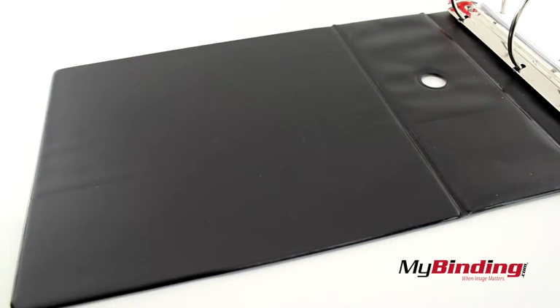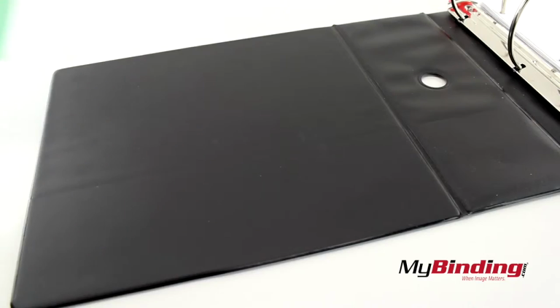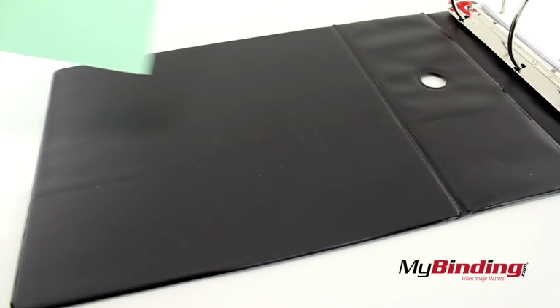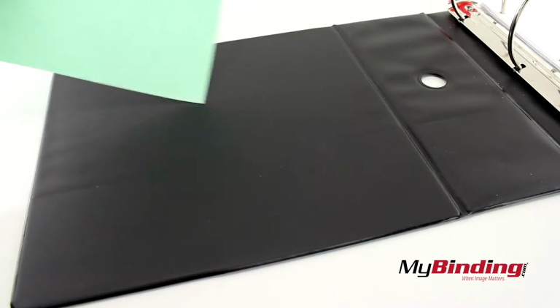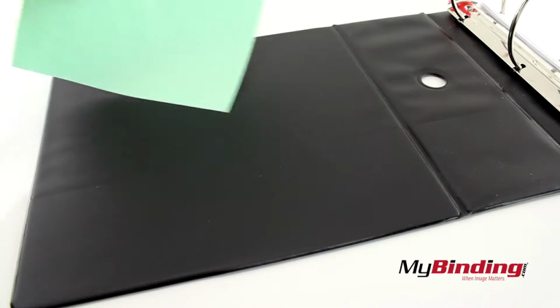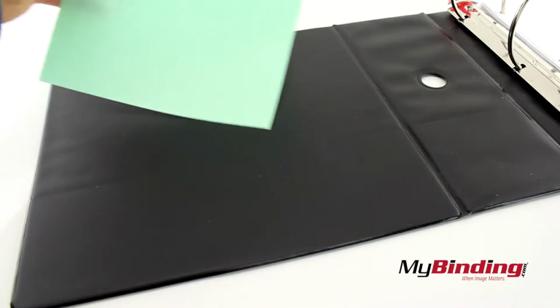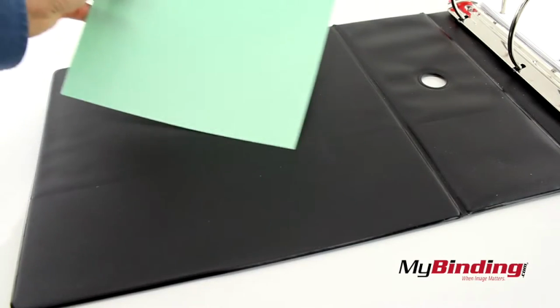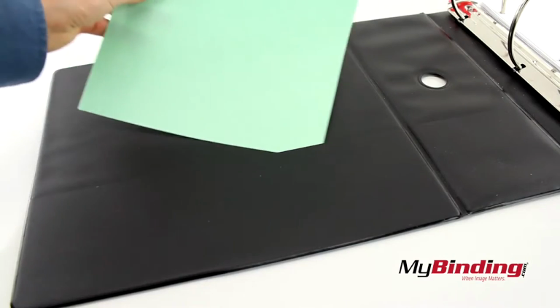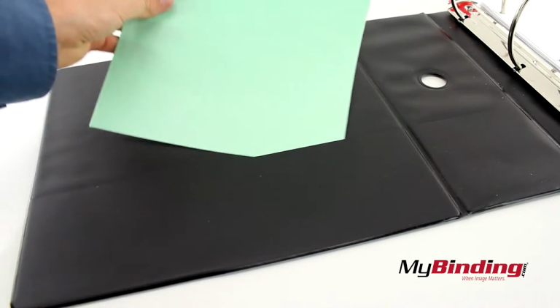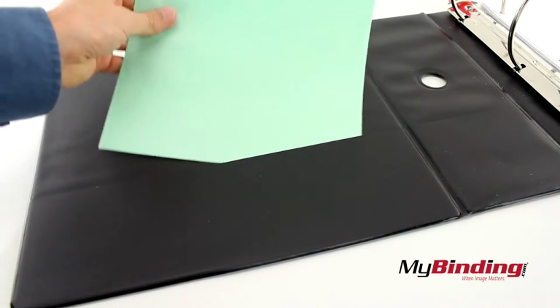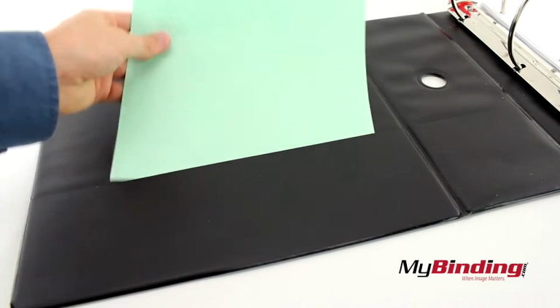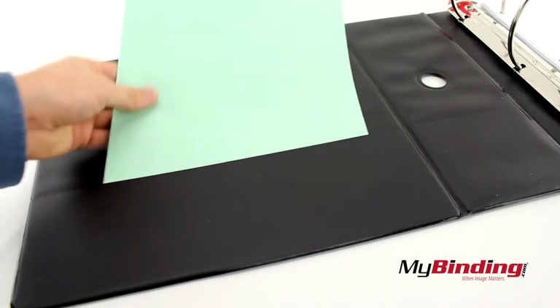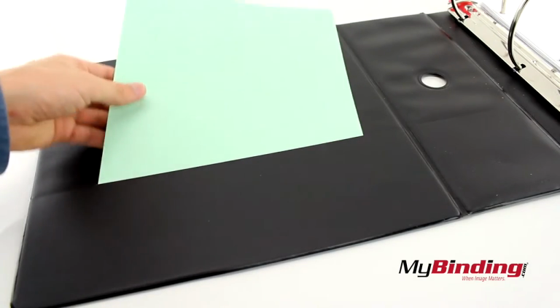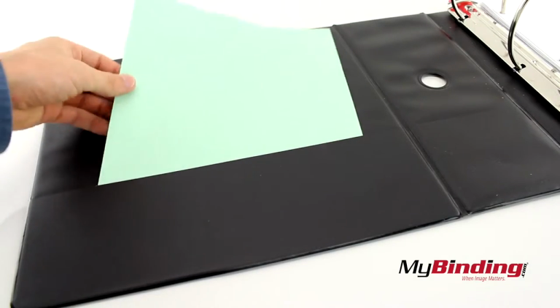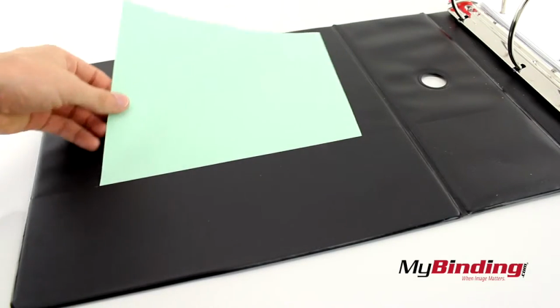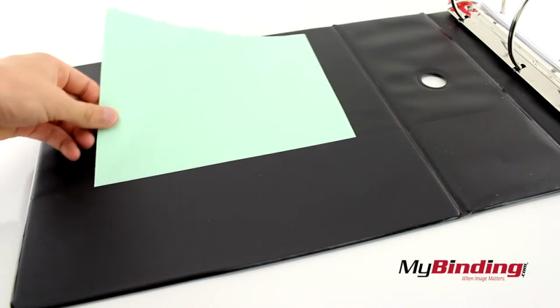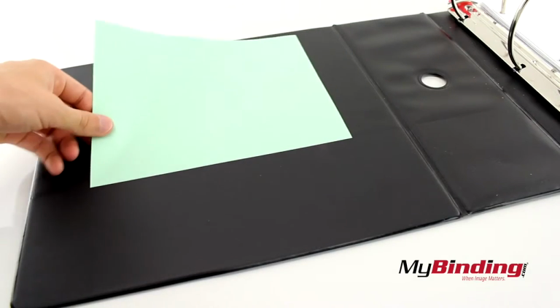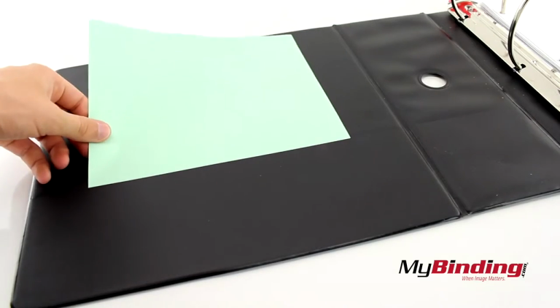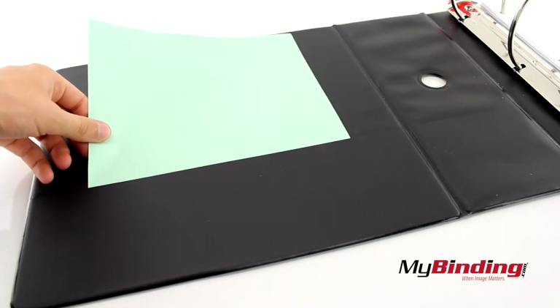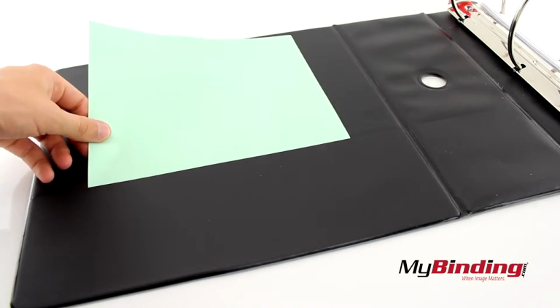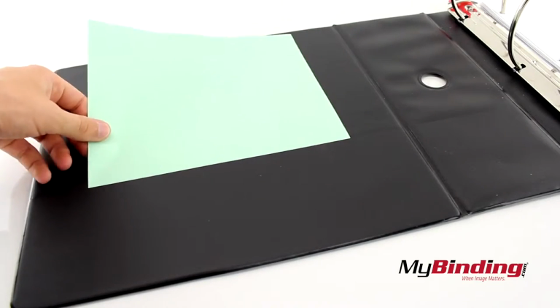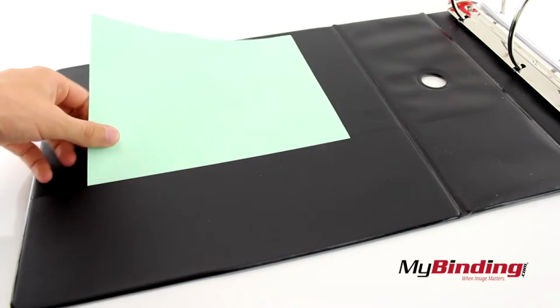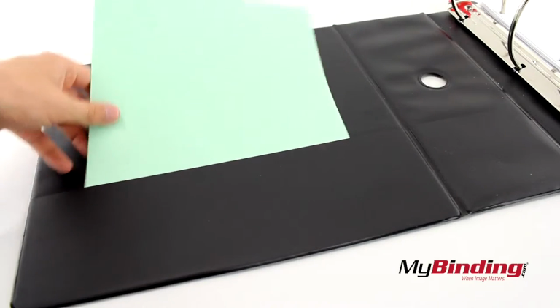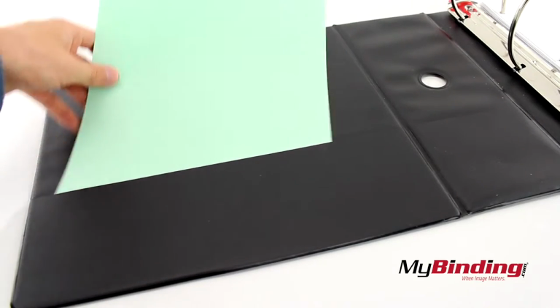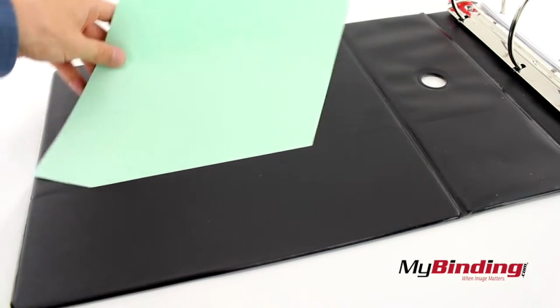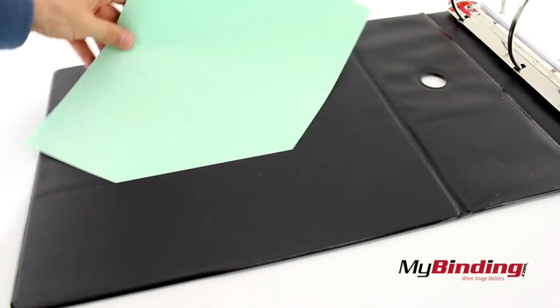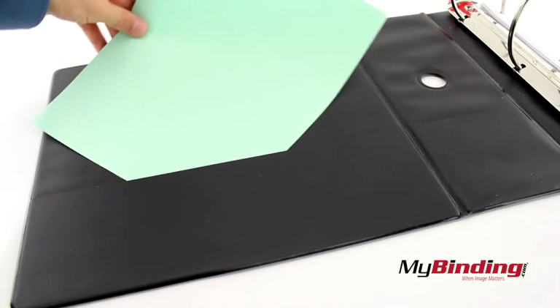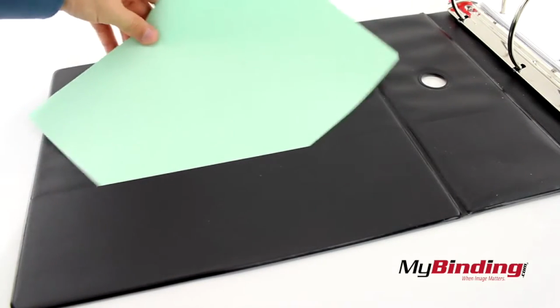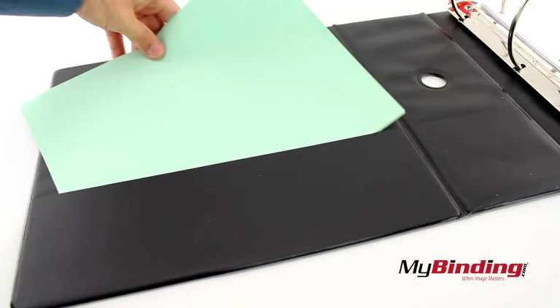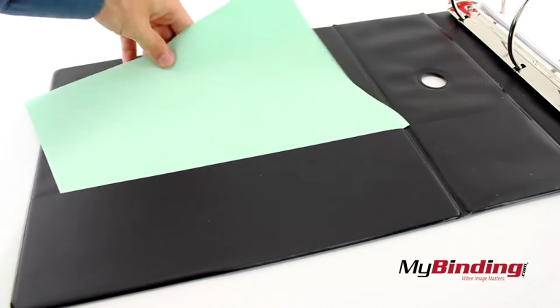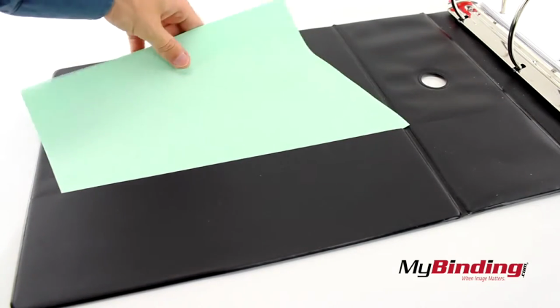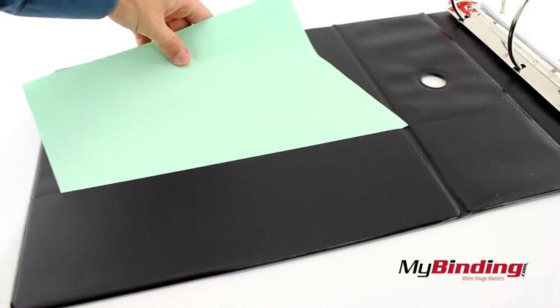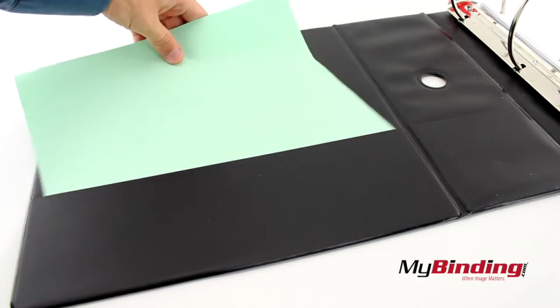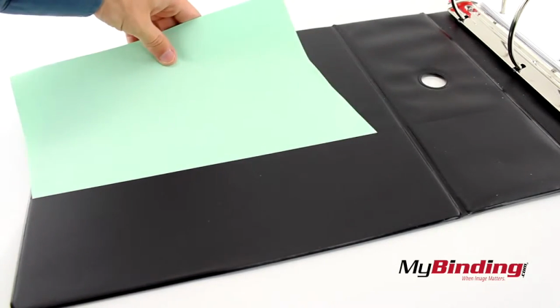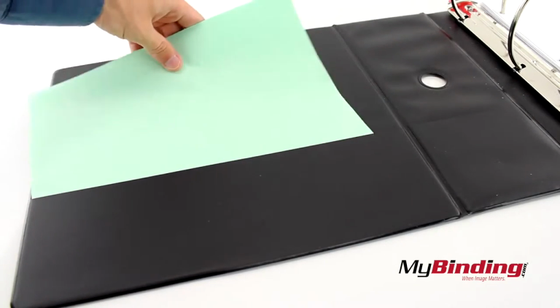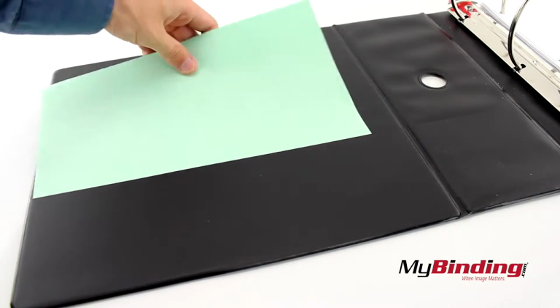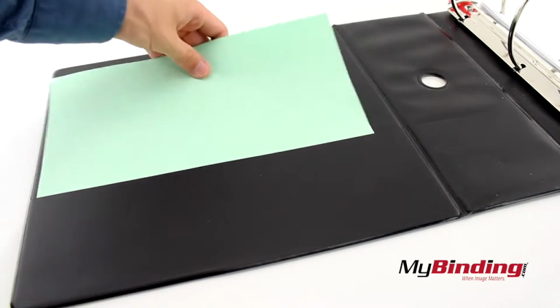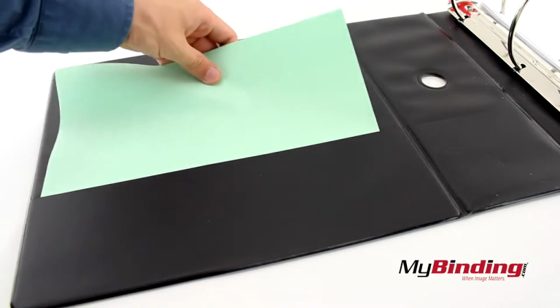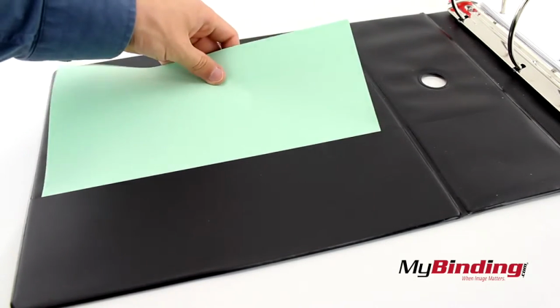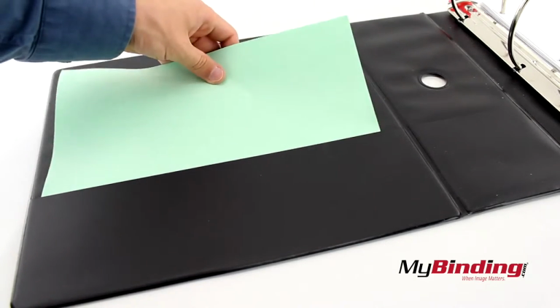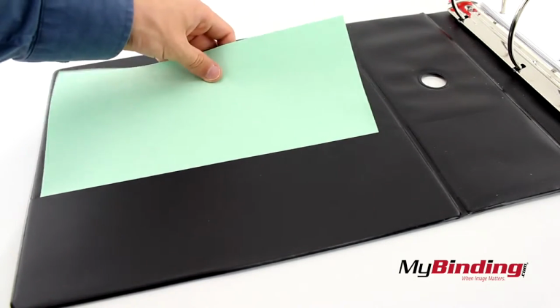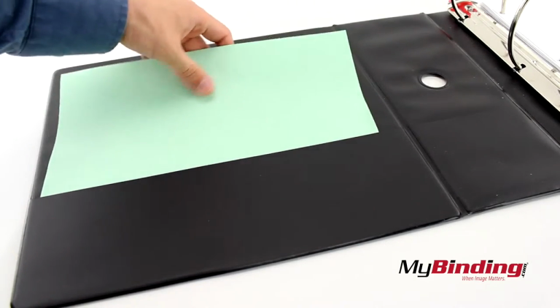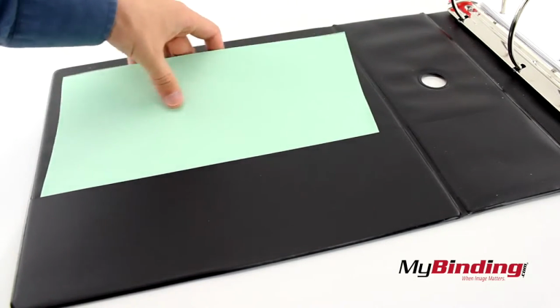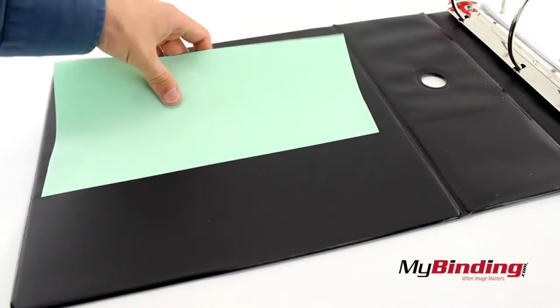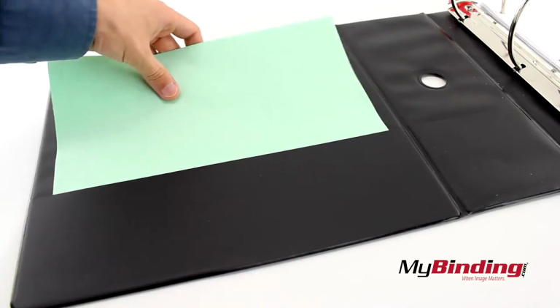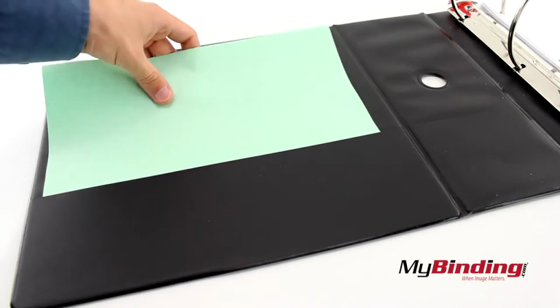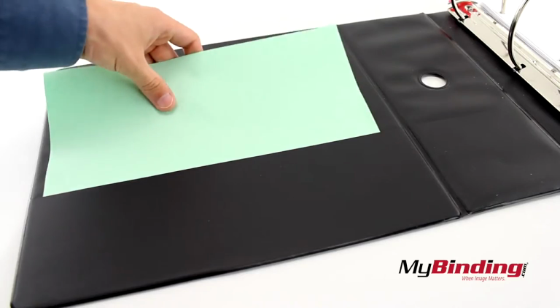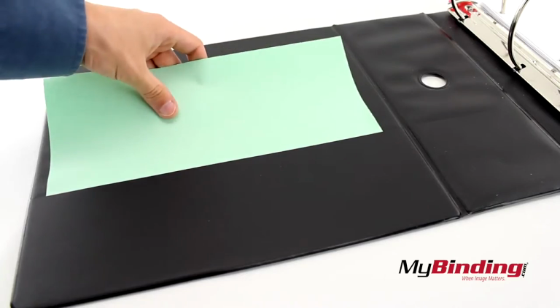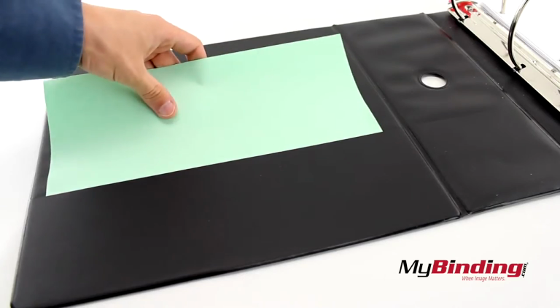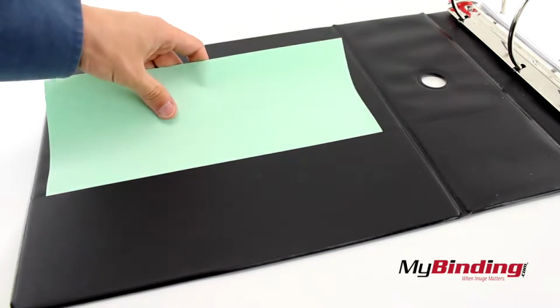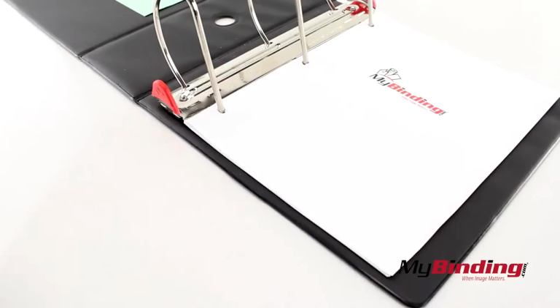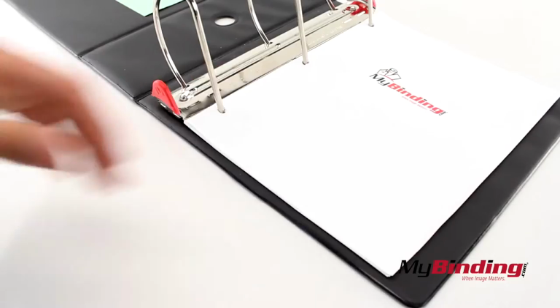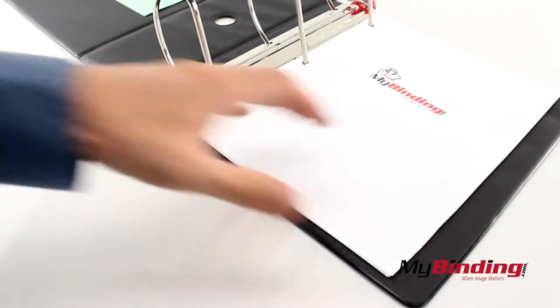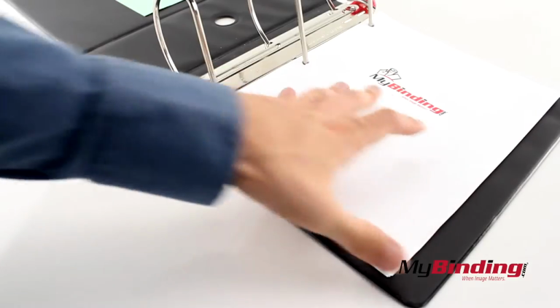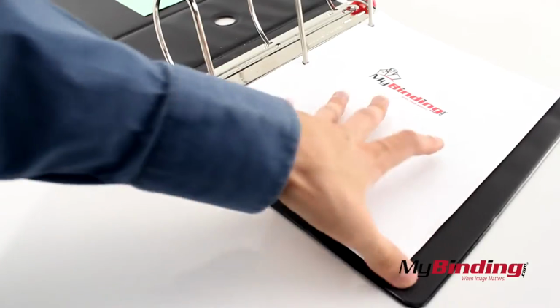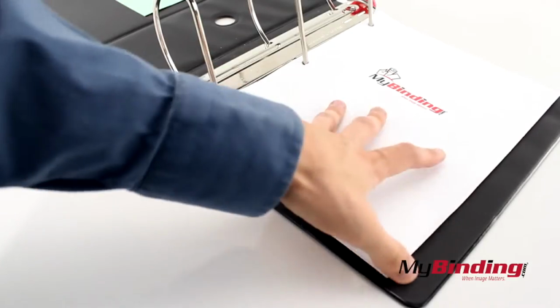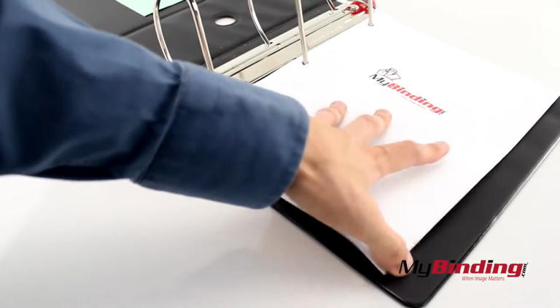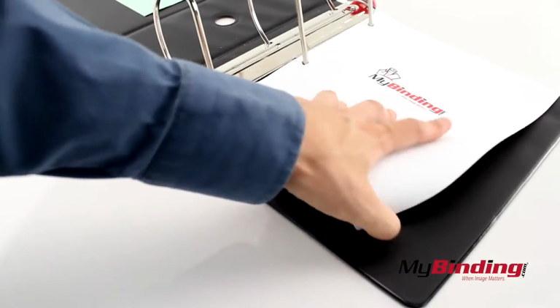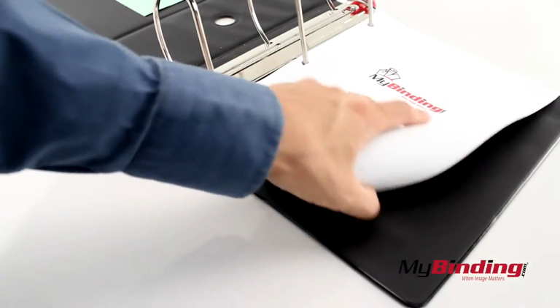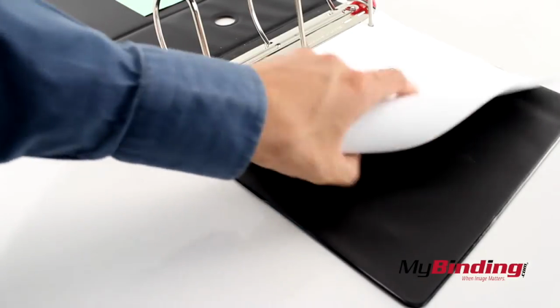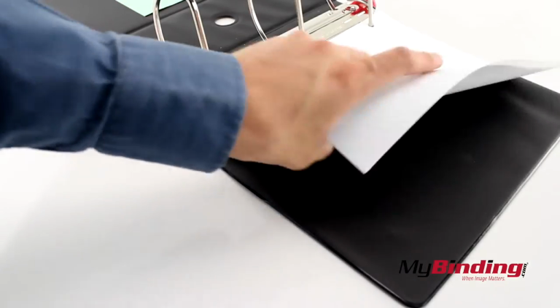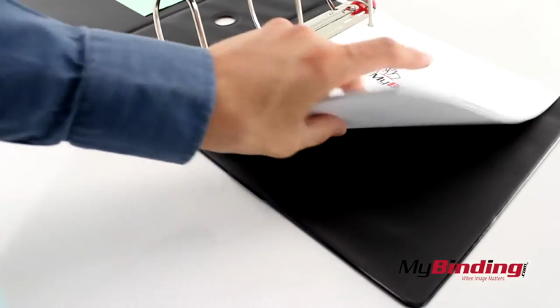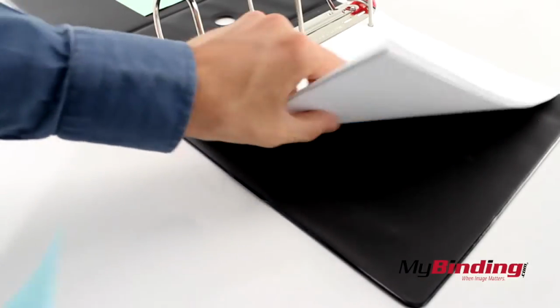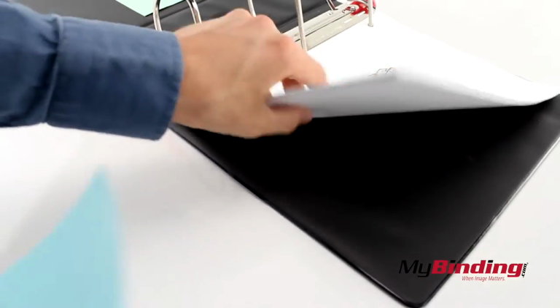The front pocket is actually big enough to fit the length of a letter sized page. And there's a normal pocket on the back.